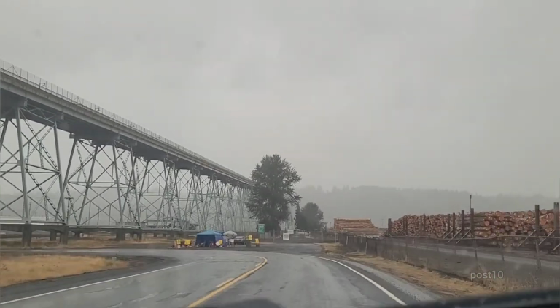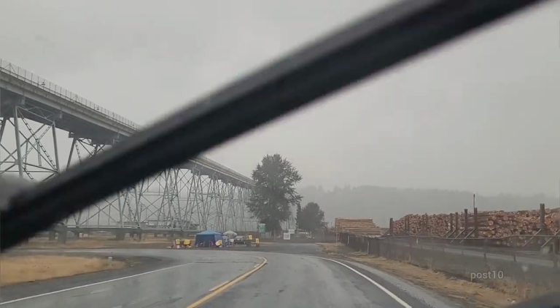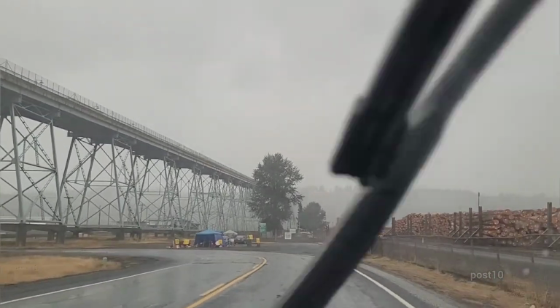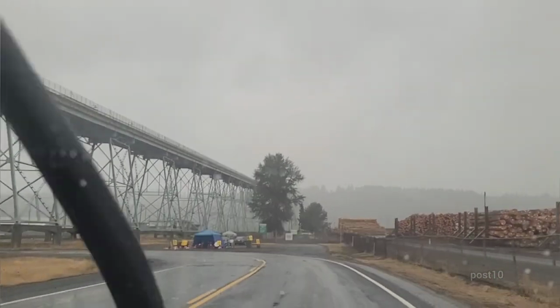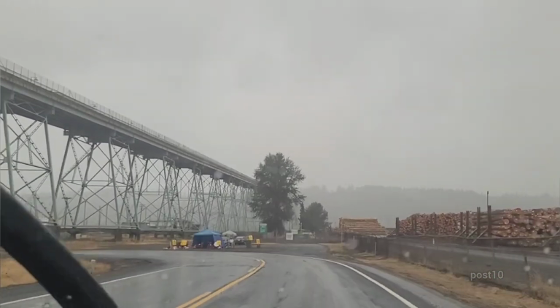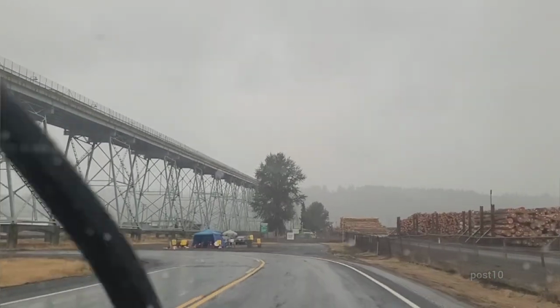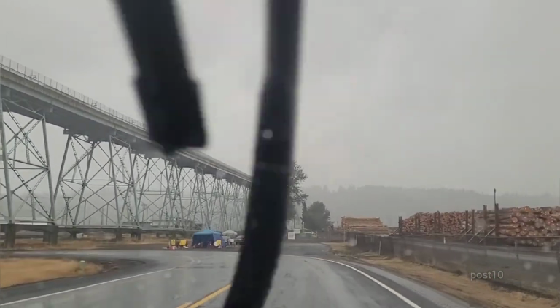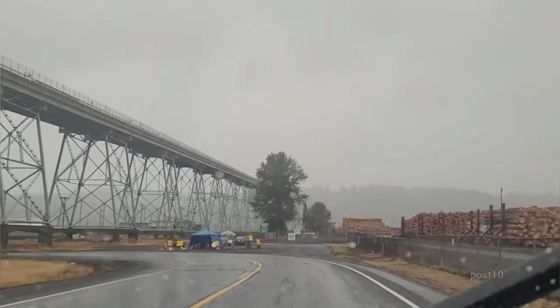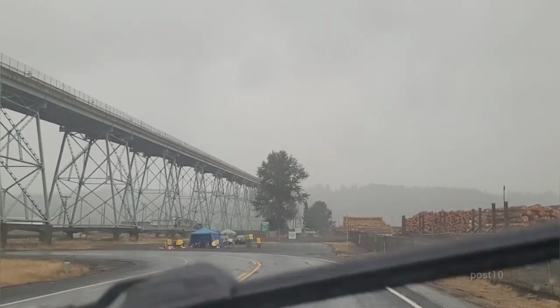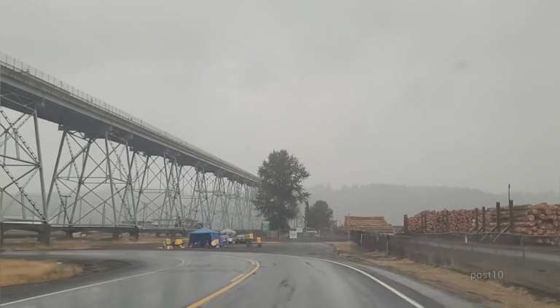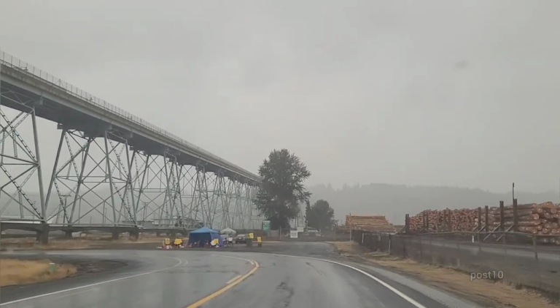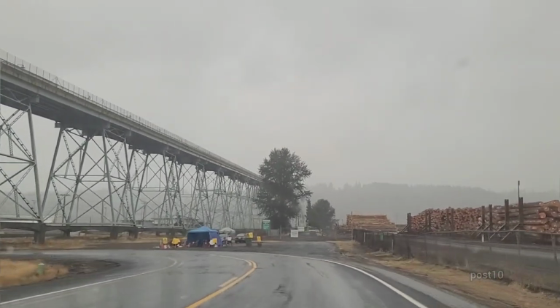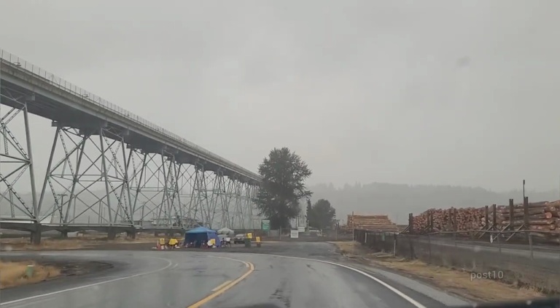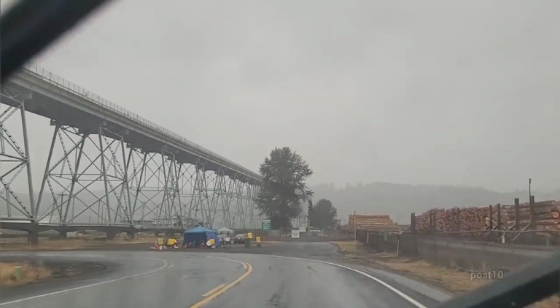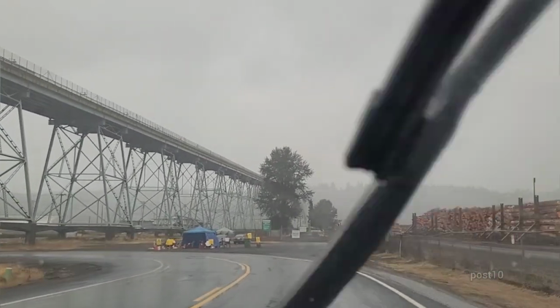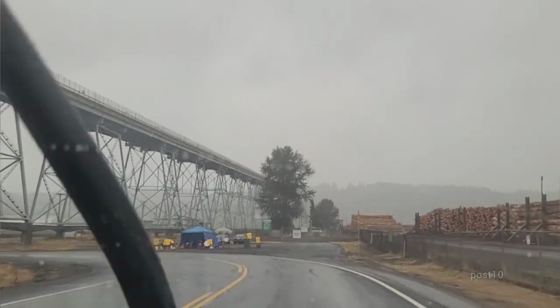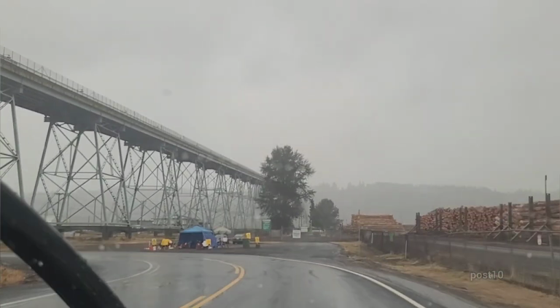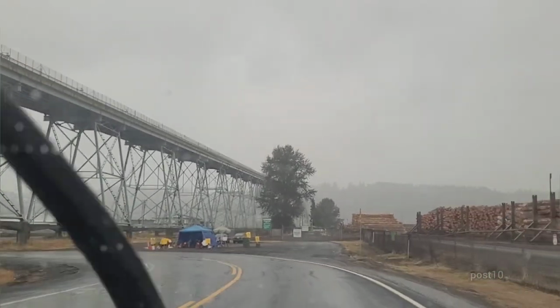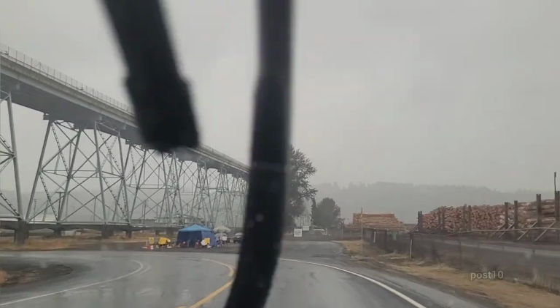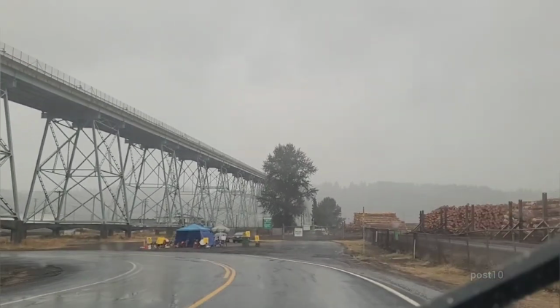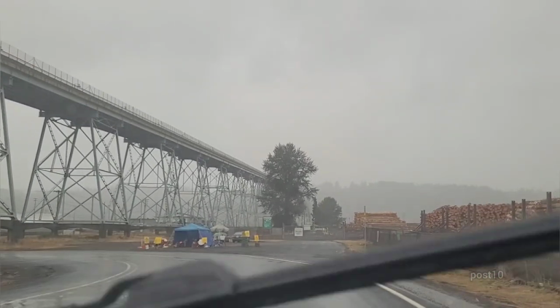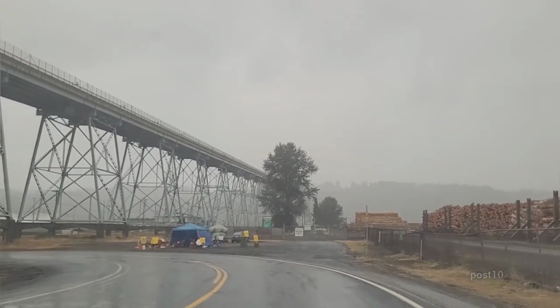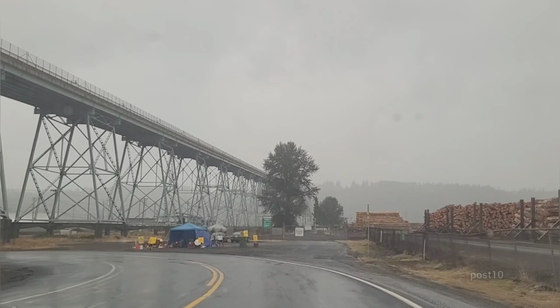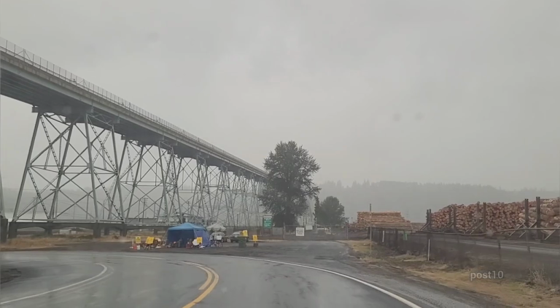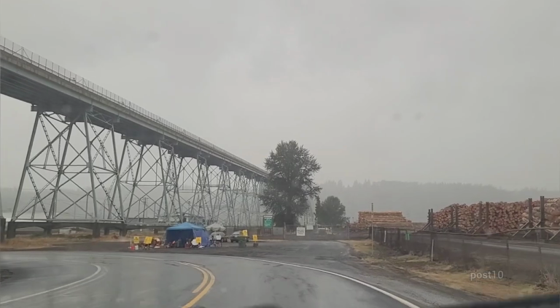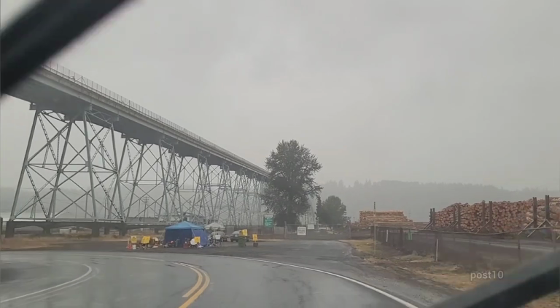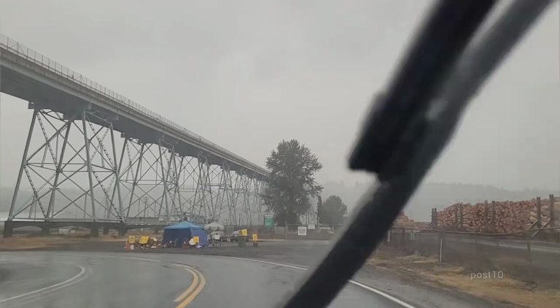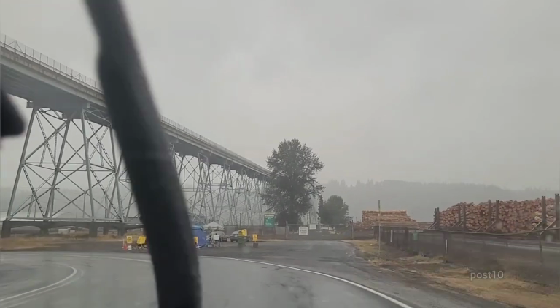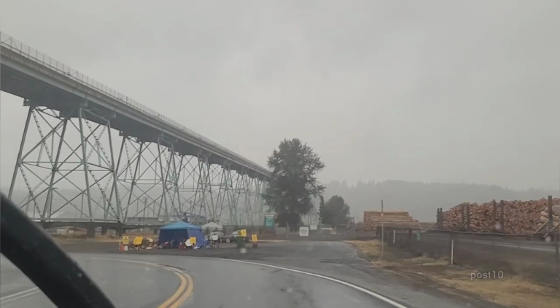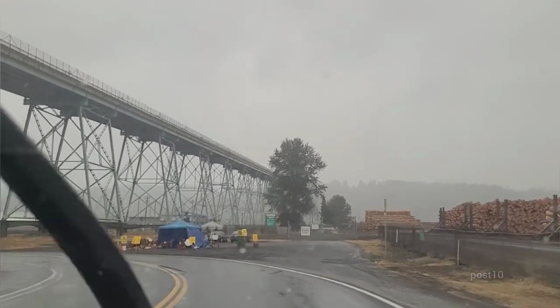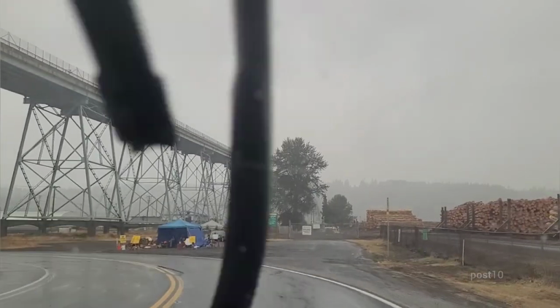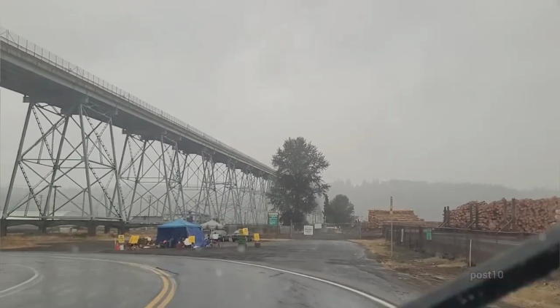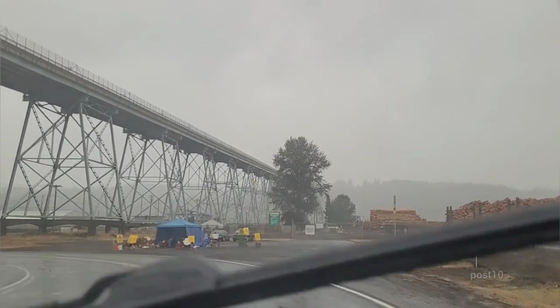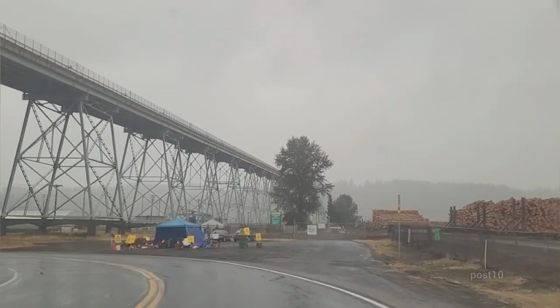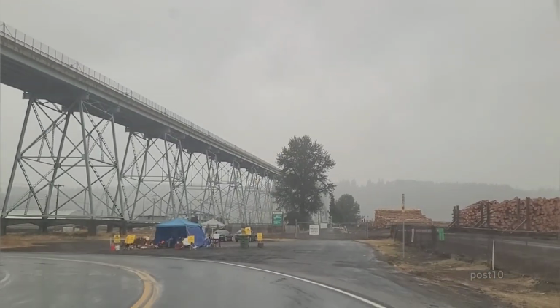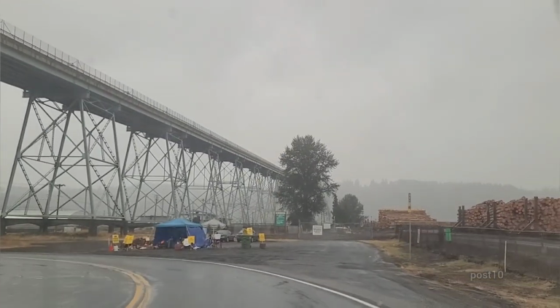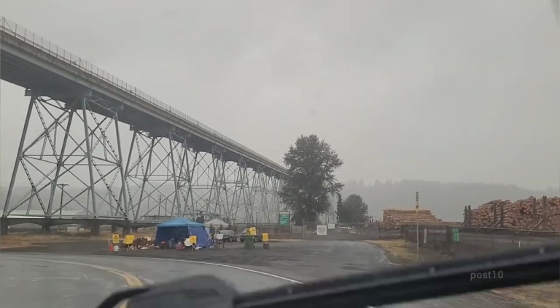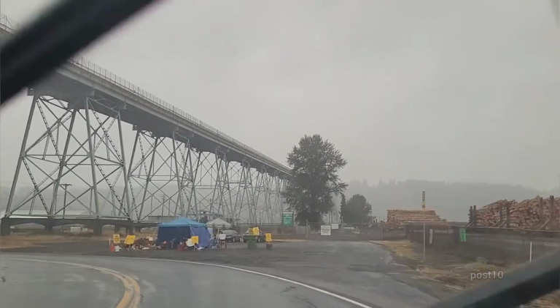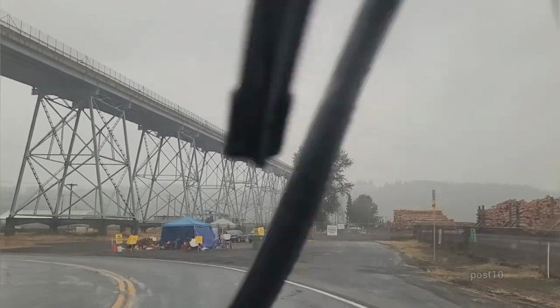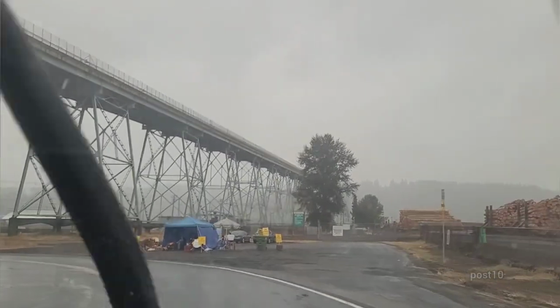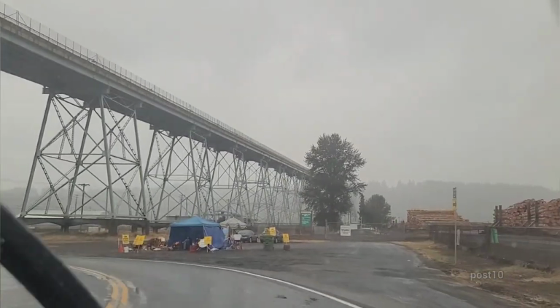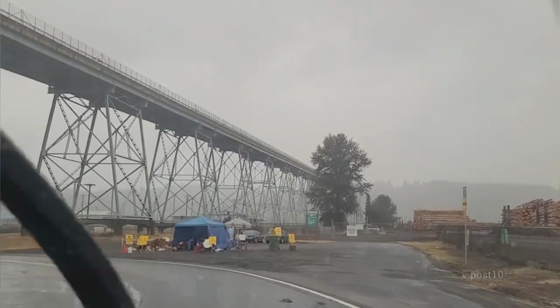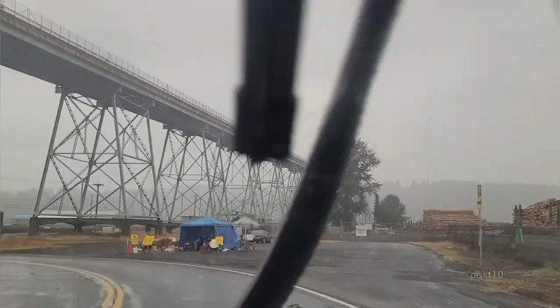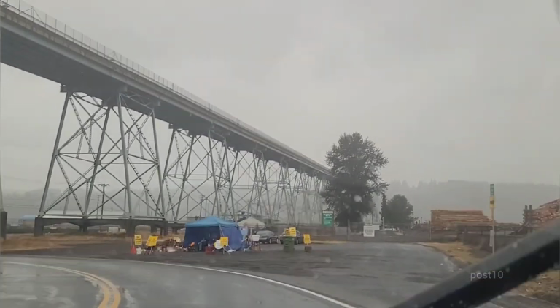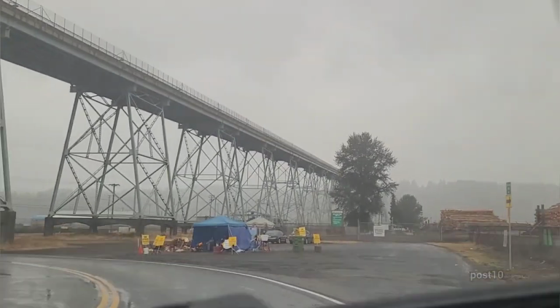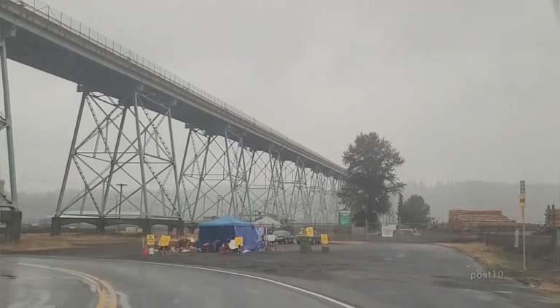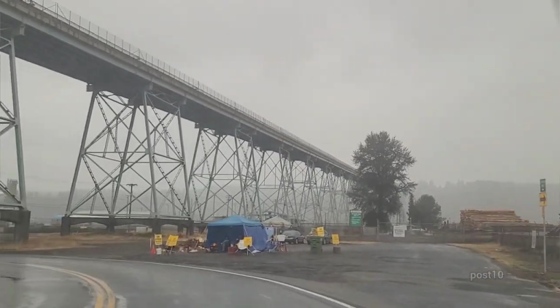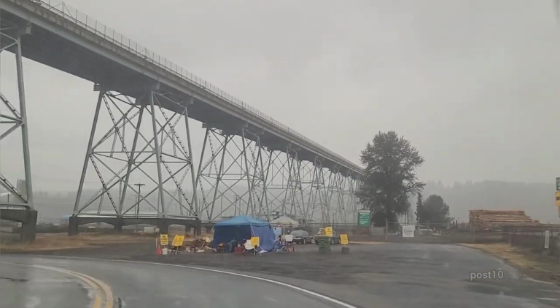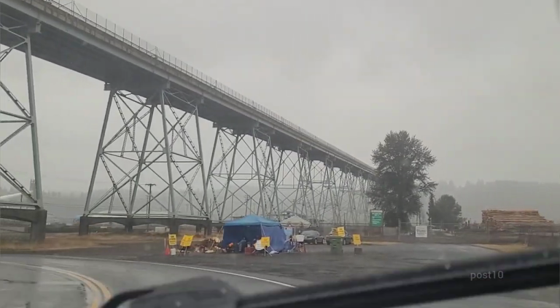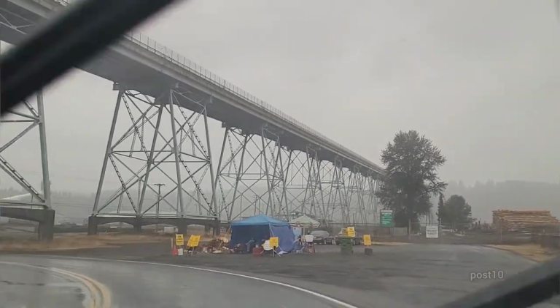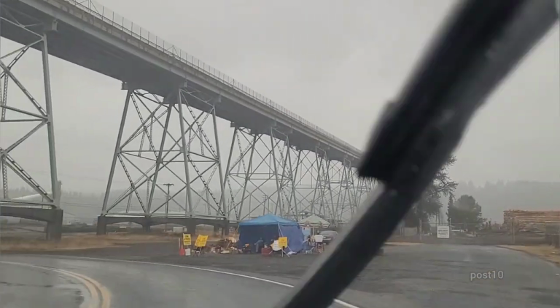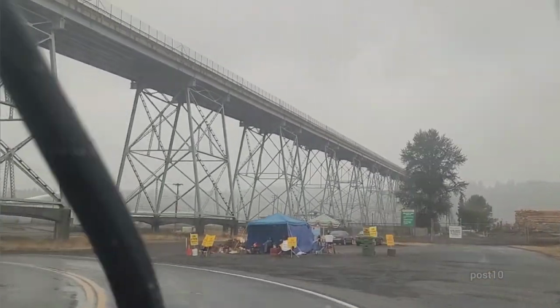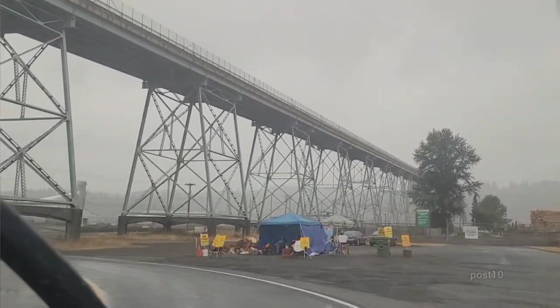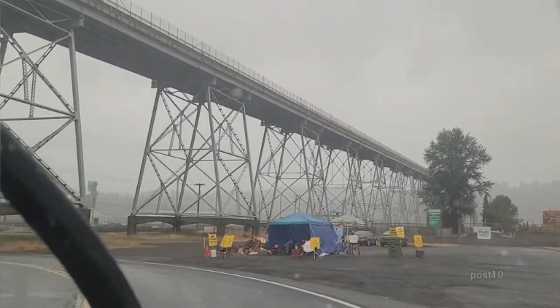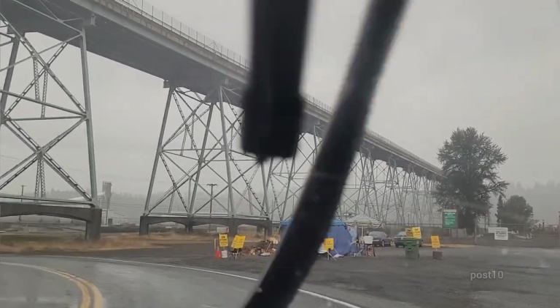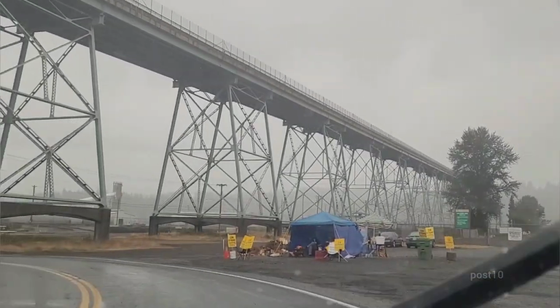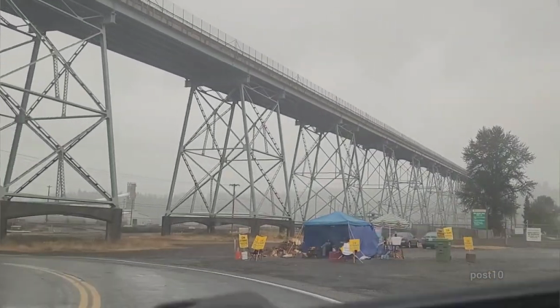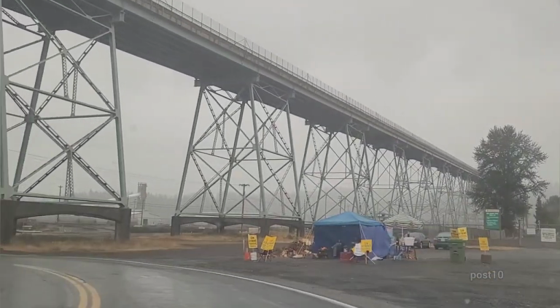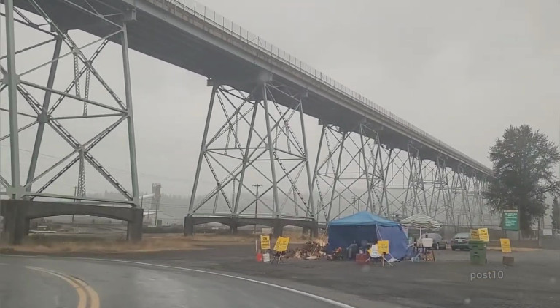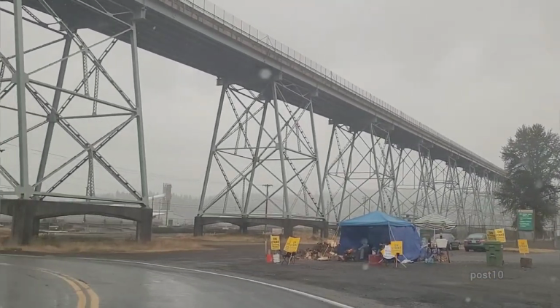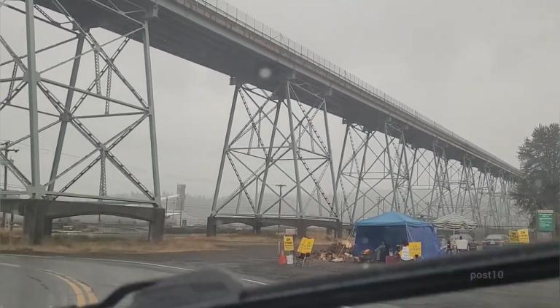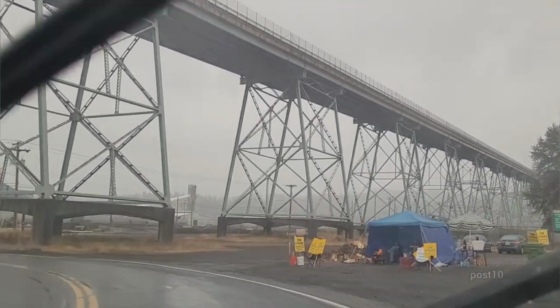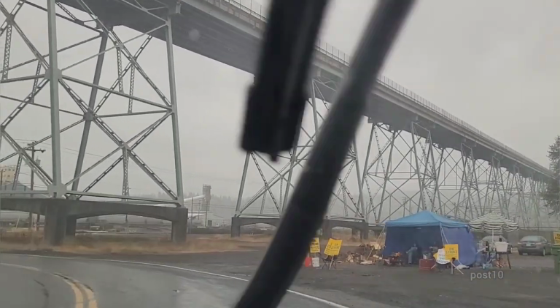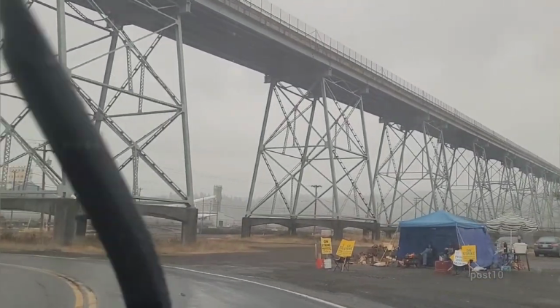This bridge is so tall — take a look at what we just drove over. It's tall enough for all the barges to go underneath. A lot of the logs are coming in on barges.